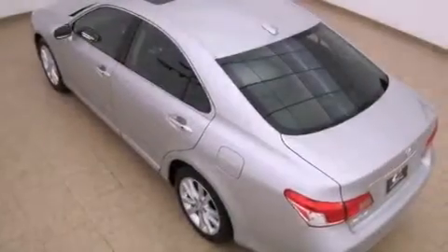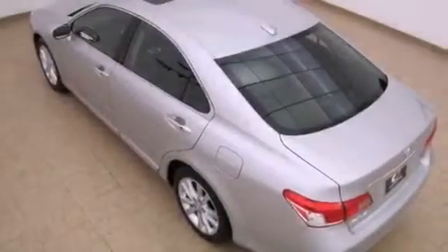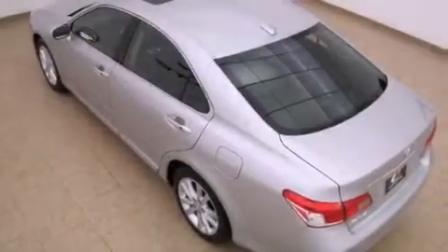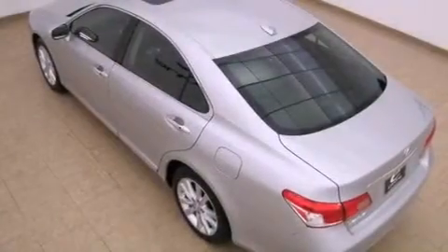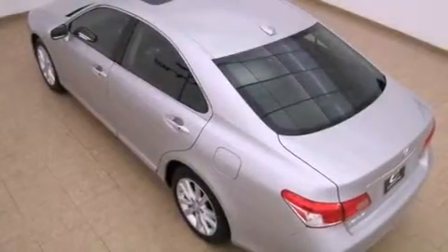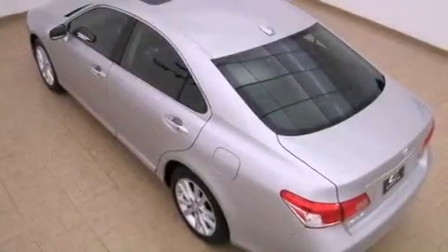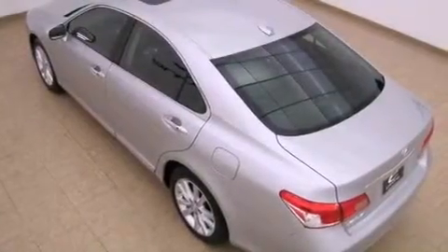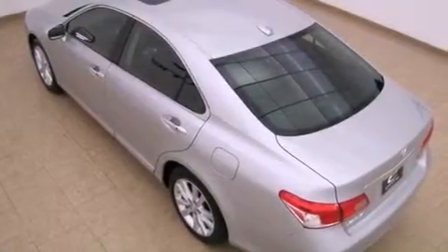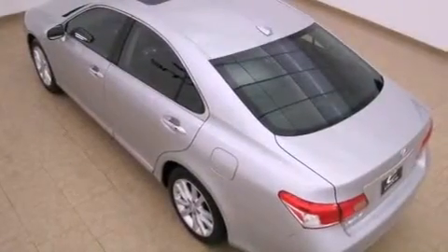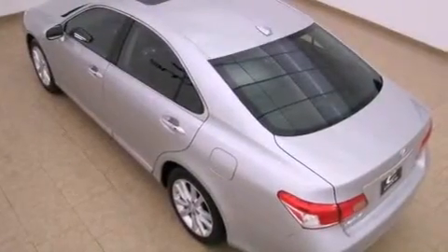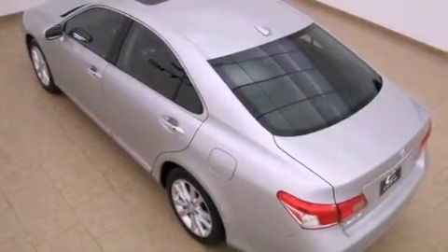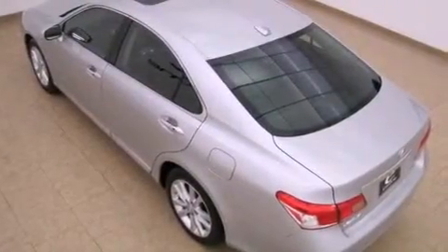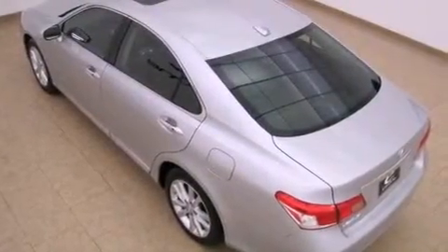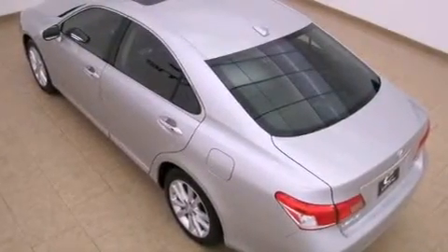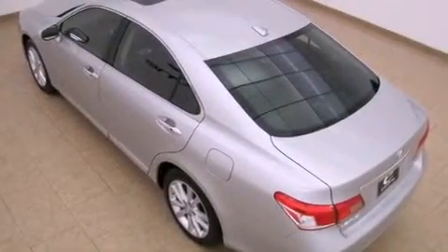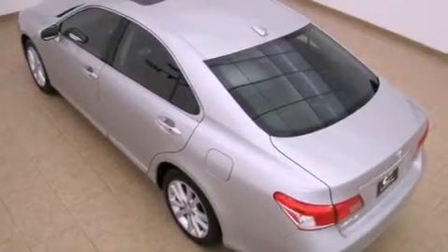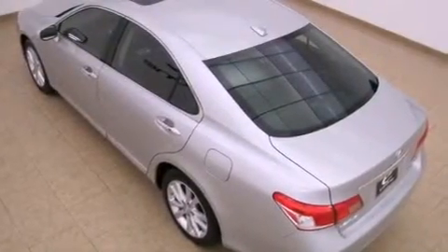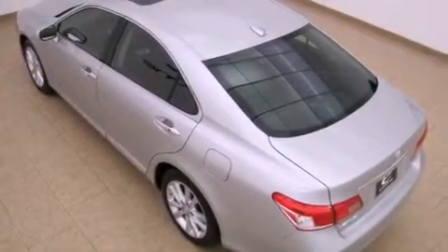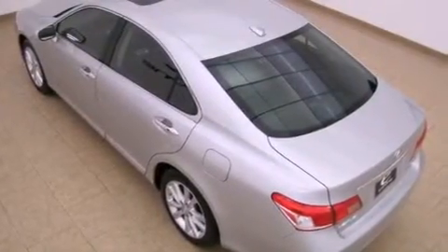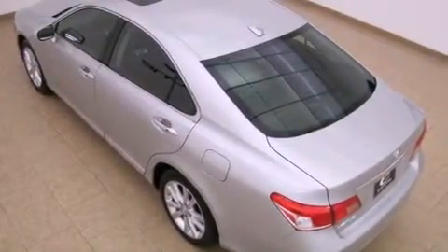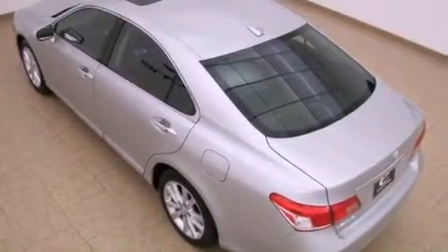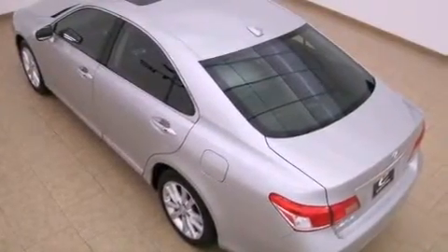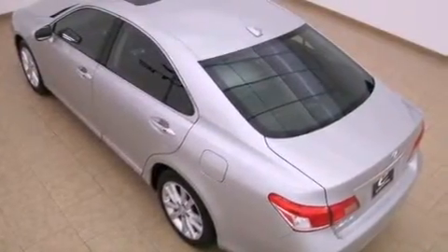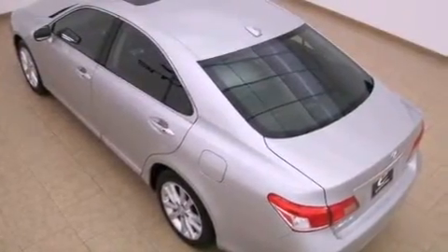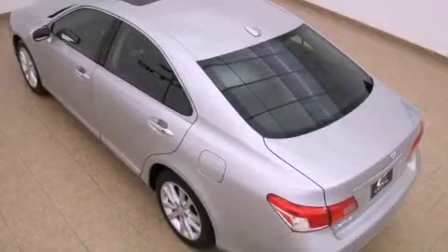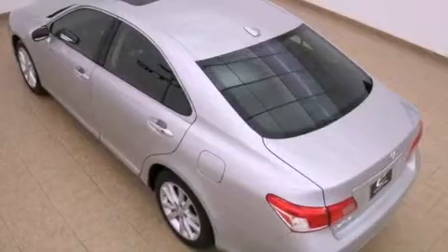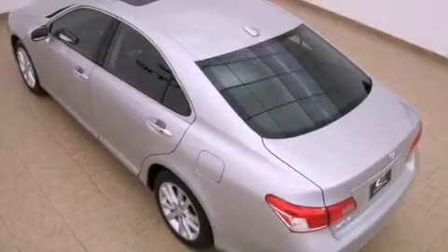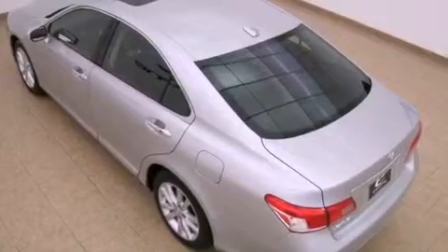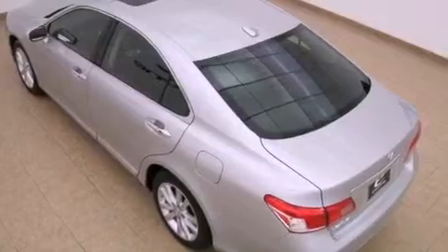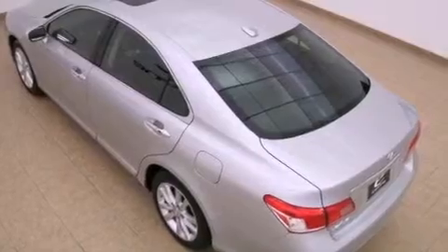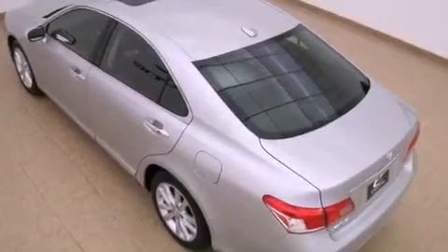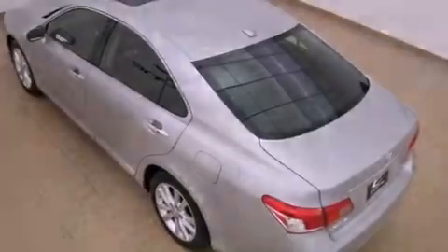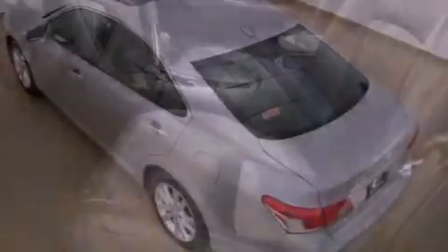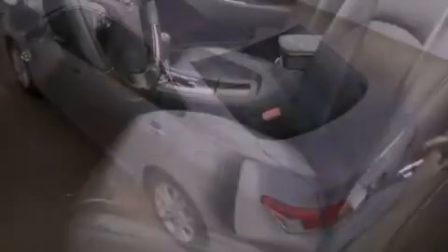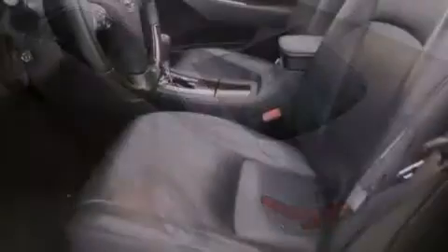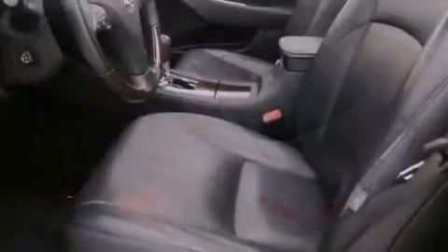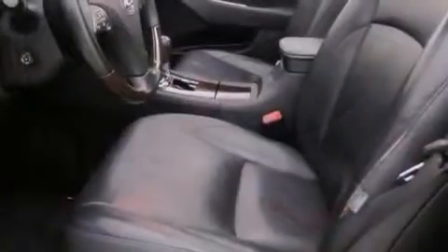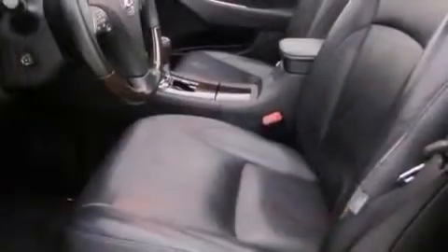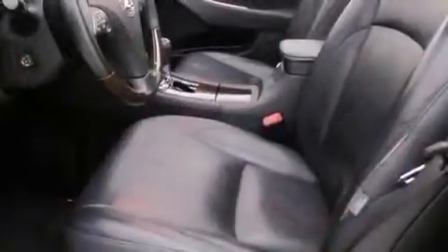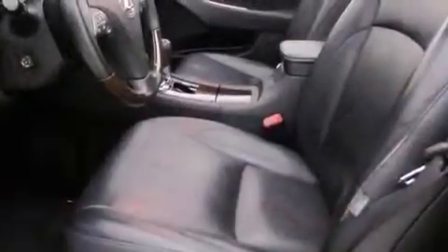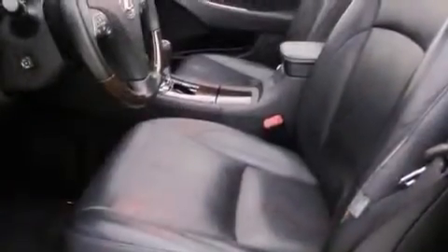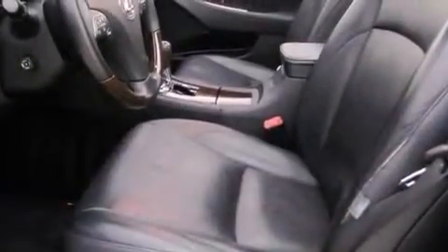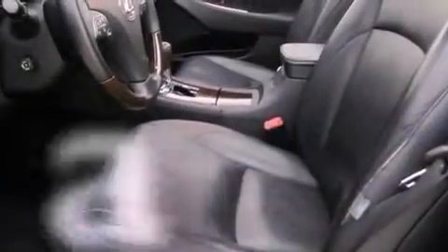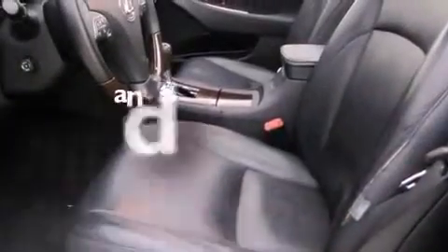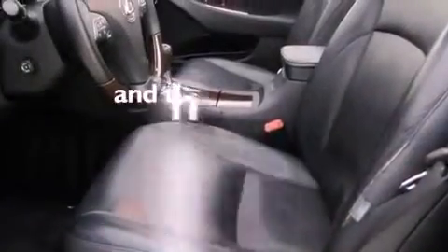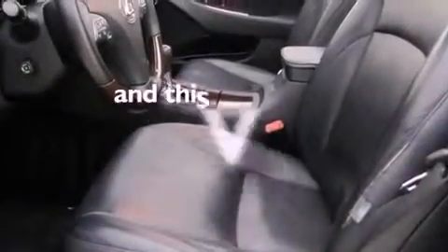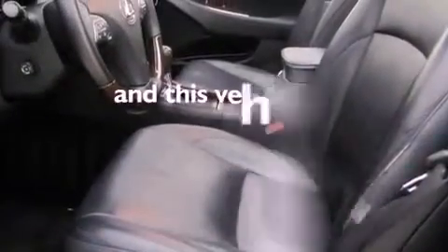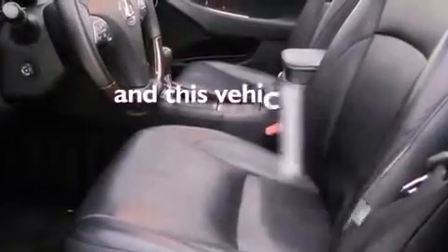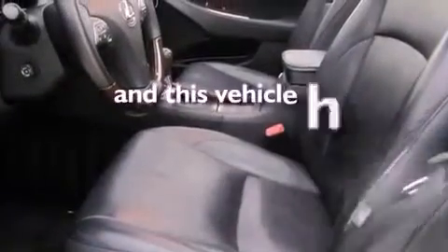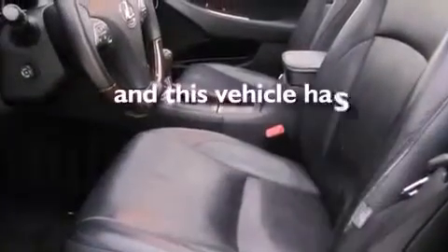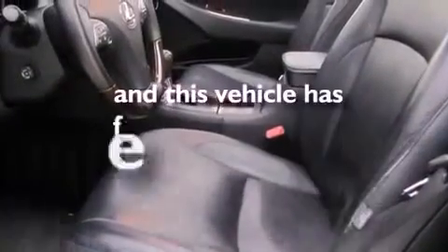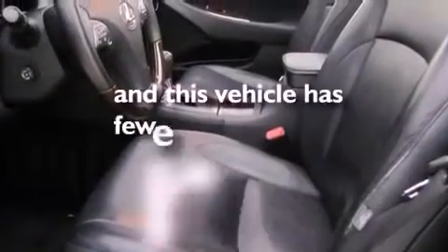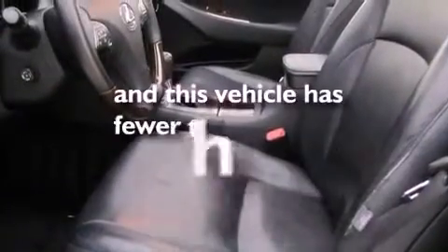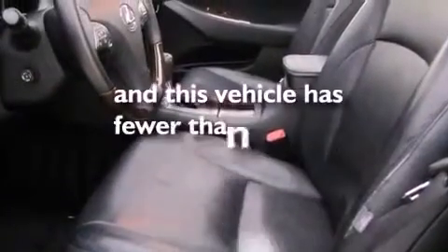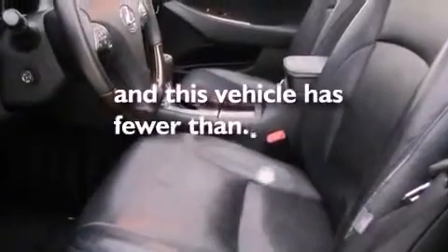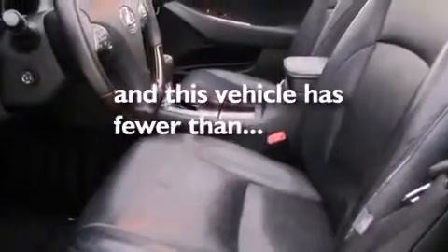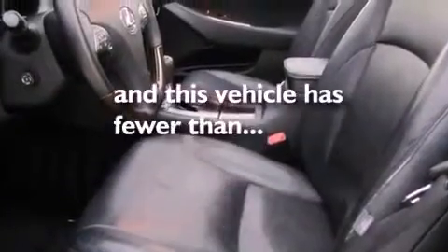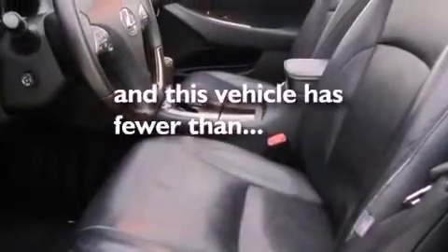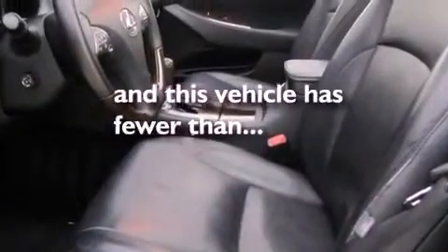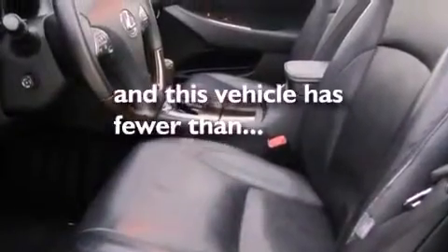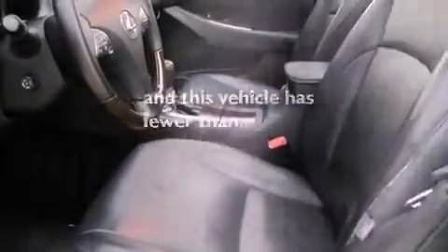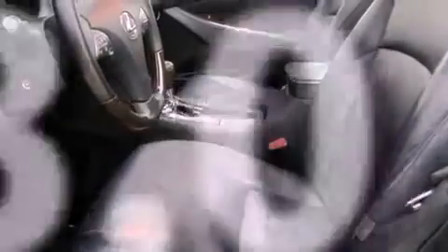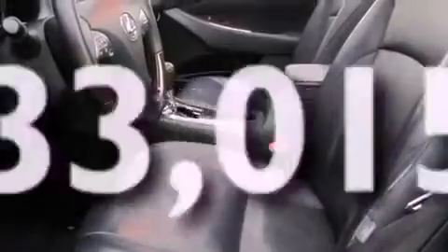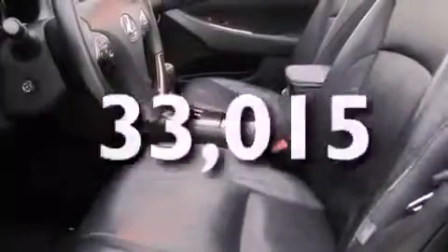Additional features include body side molding, rear impact crumple zones, a HomeLink feature, and this vehicle has fewer than 34,000 miles on the odometer.